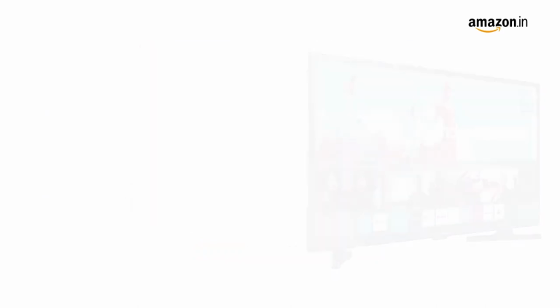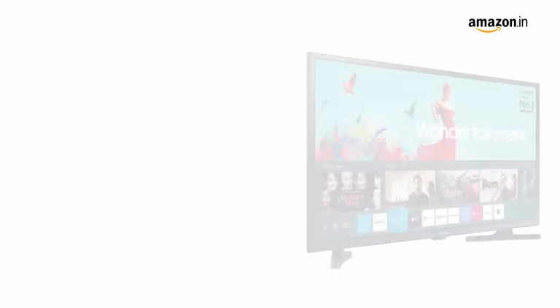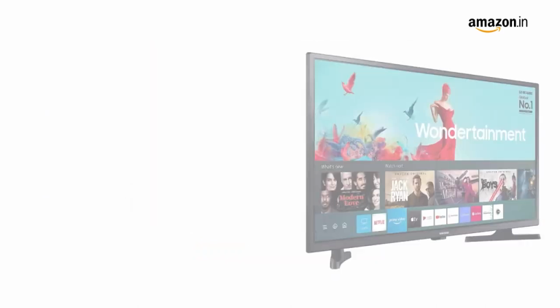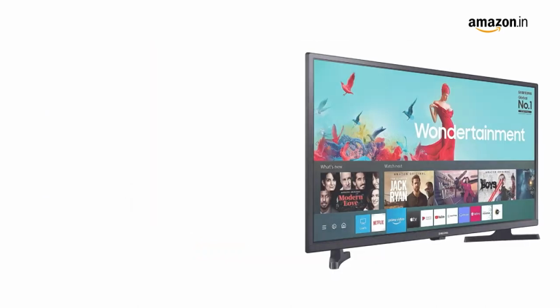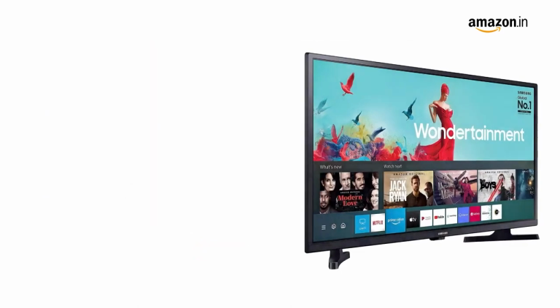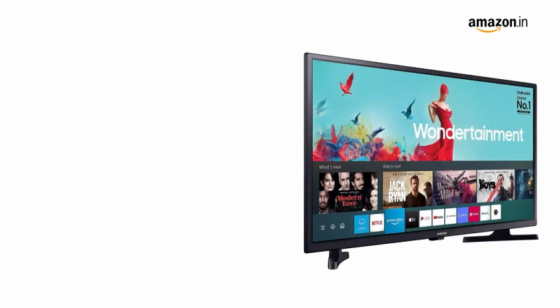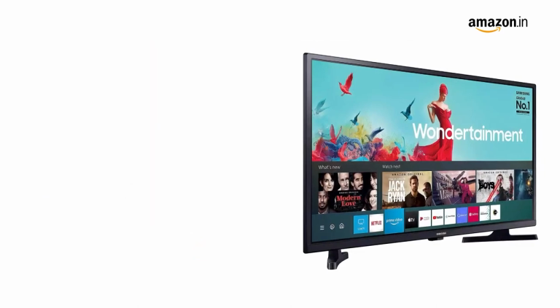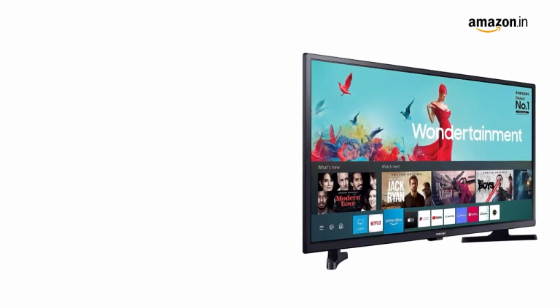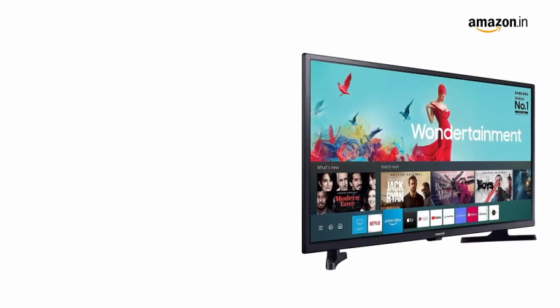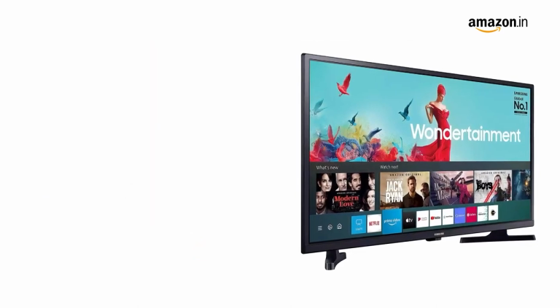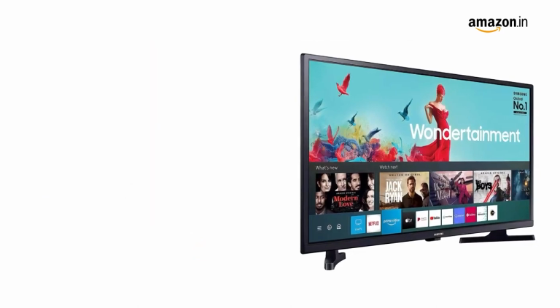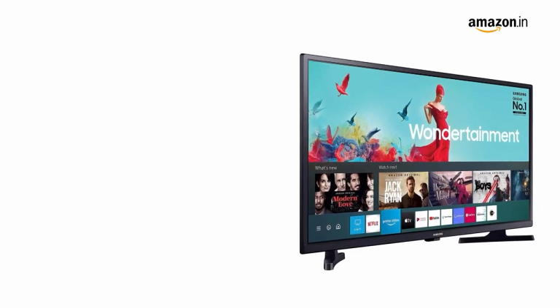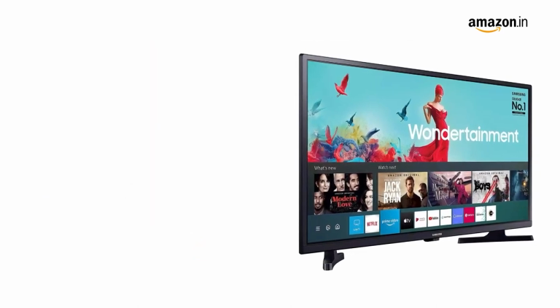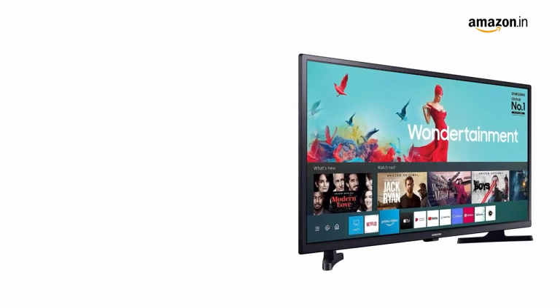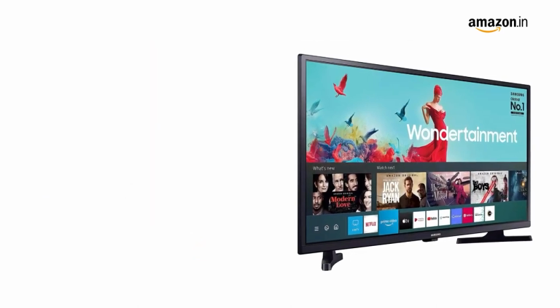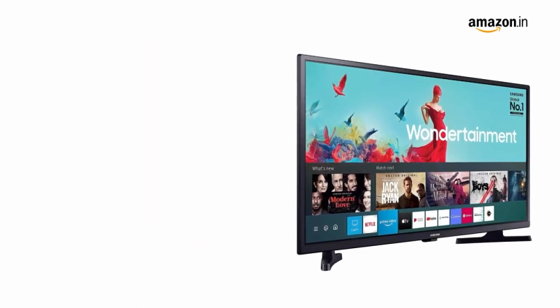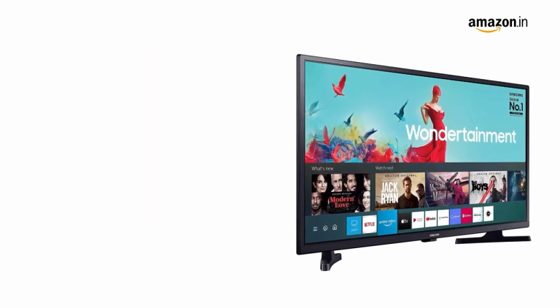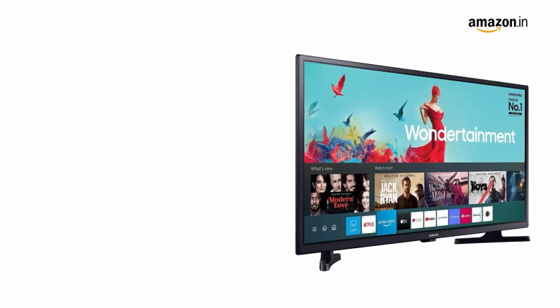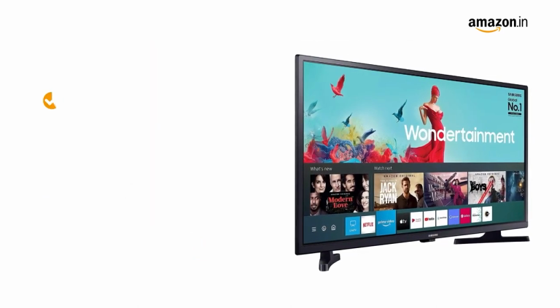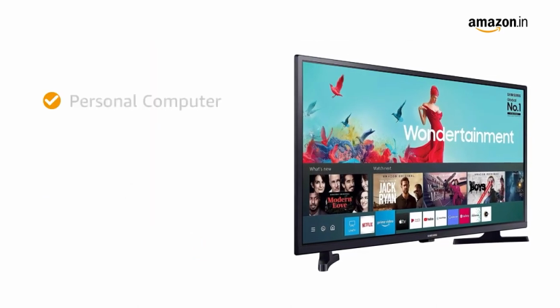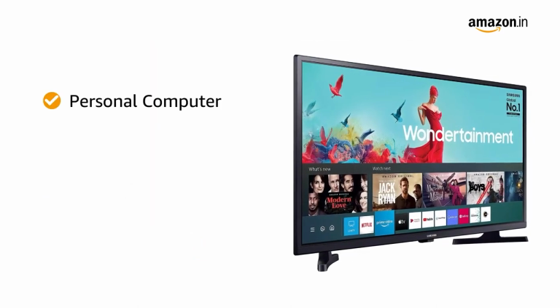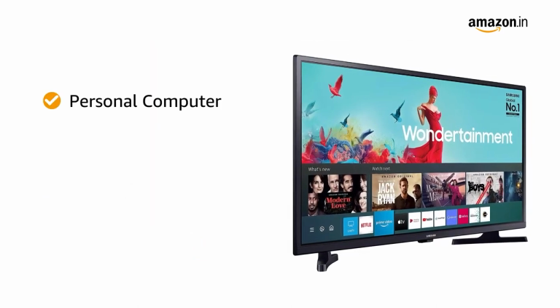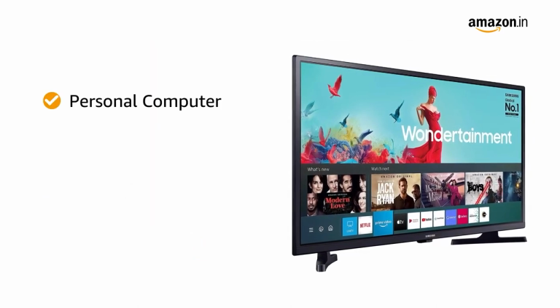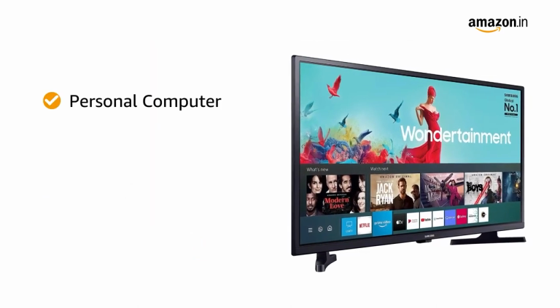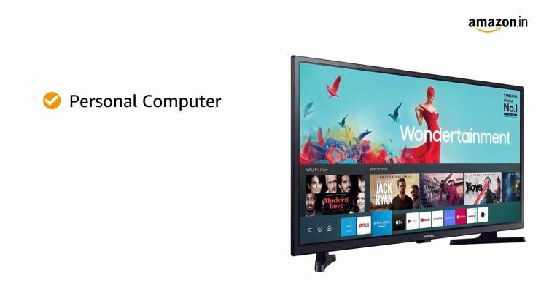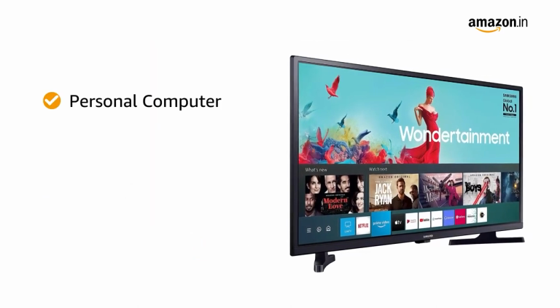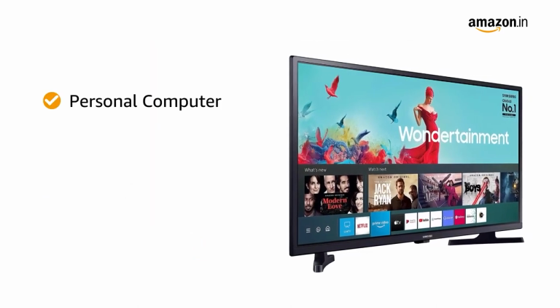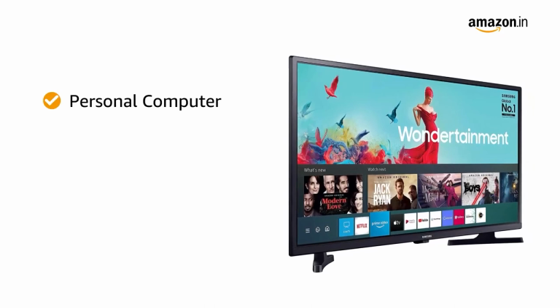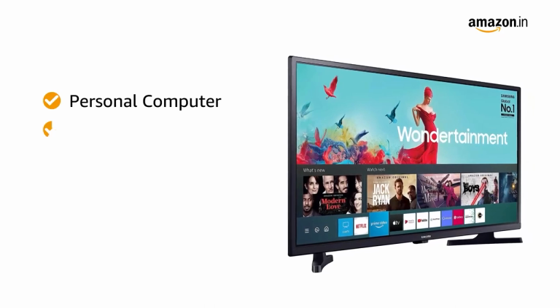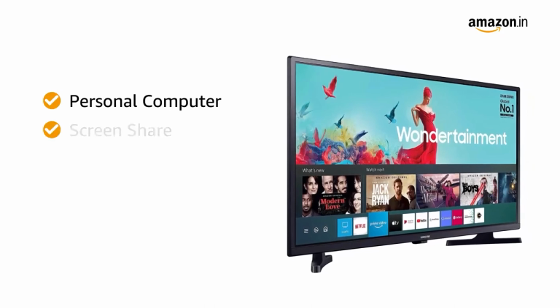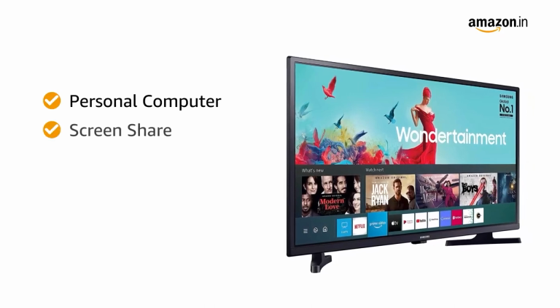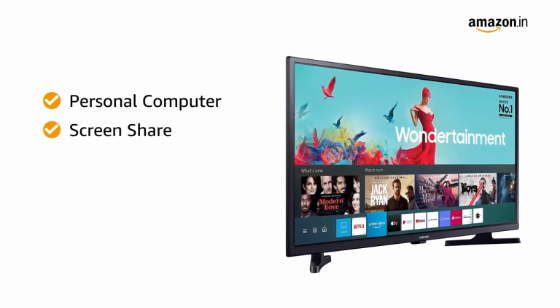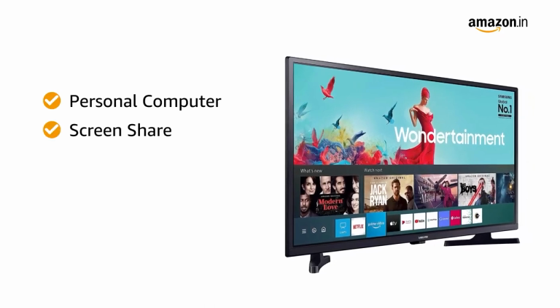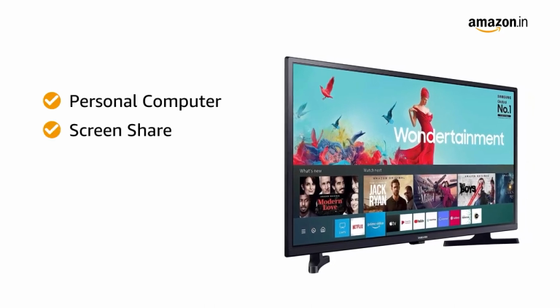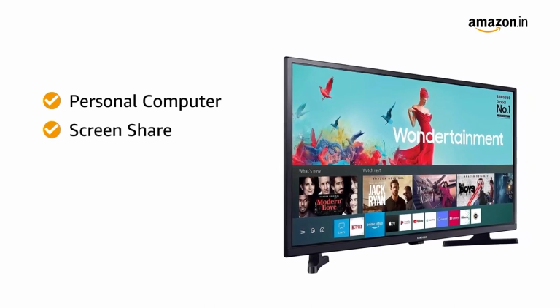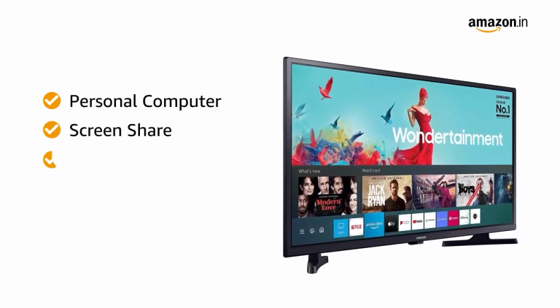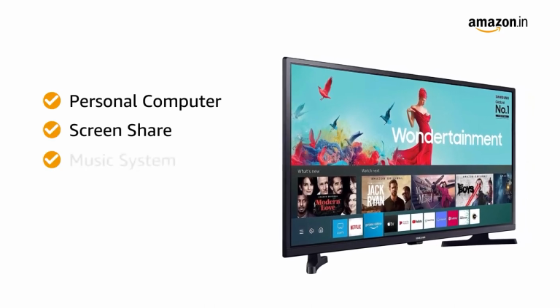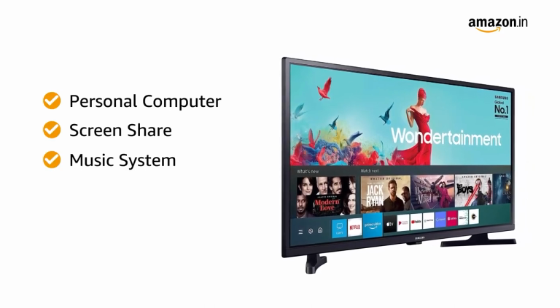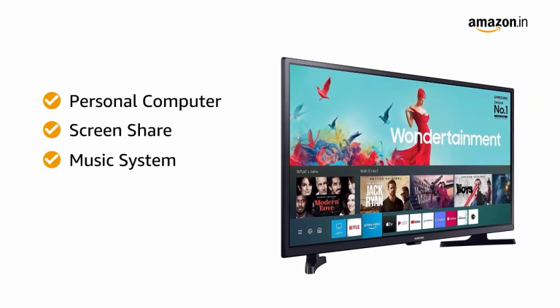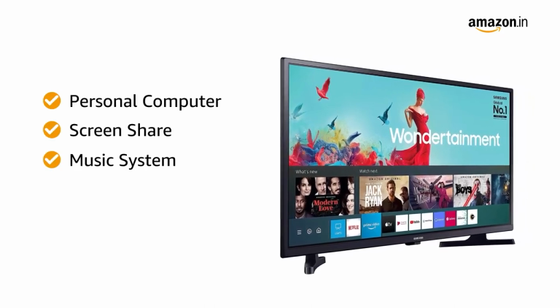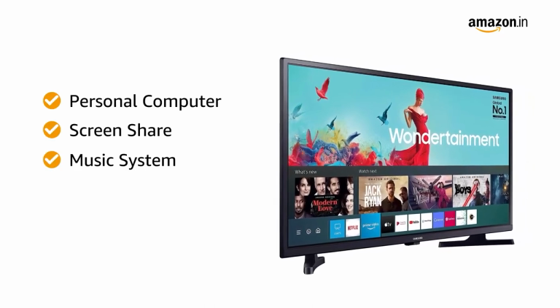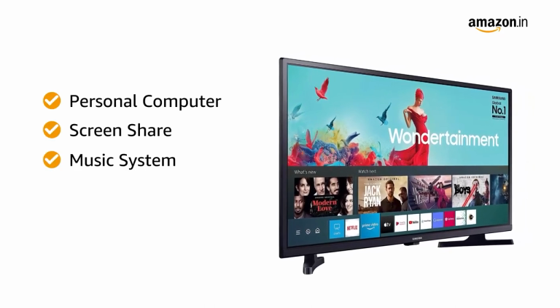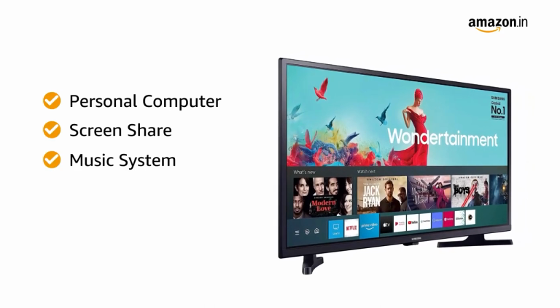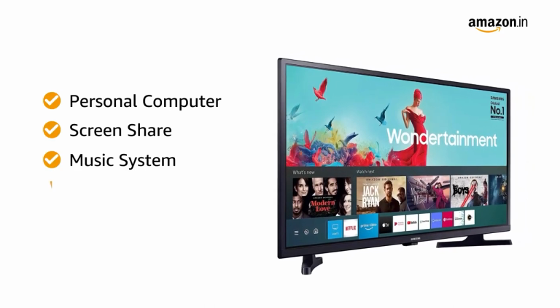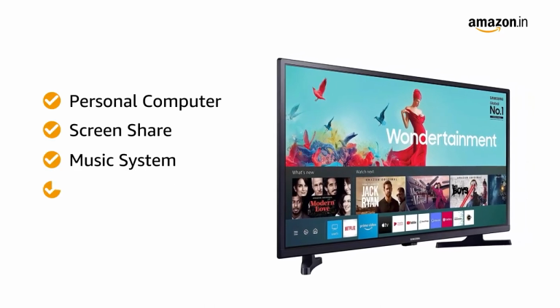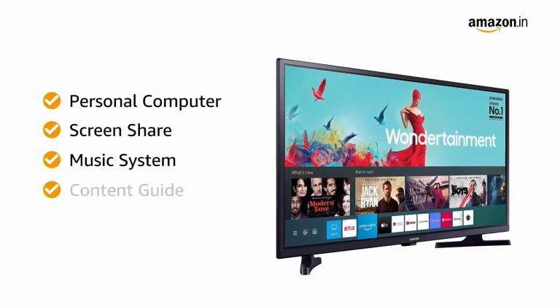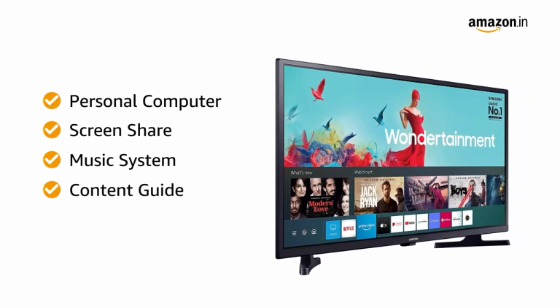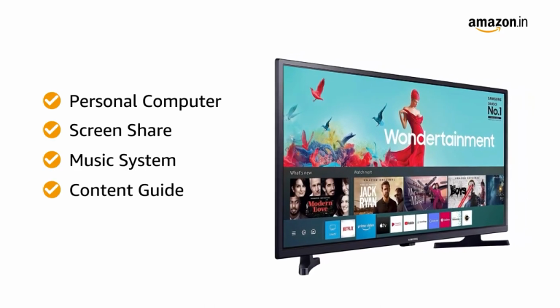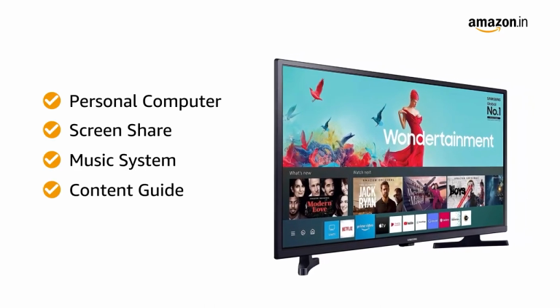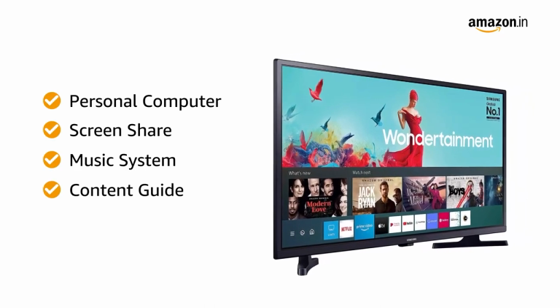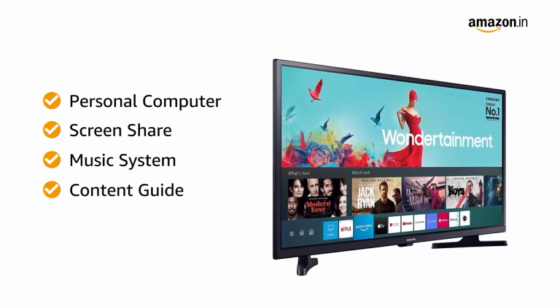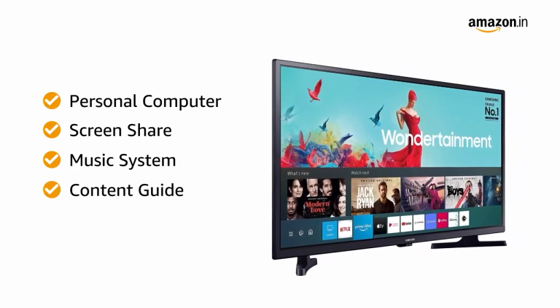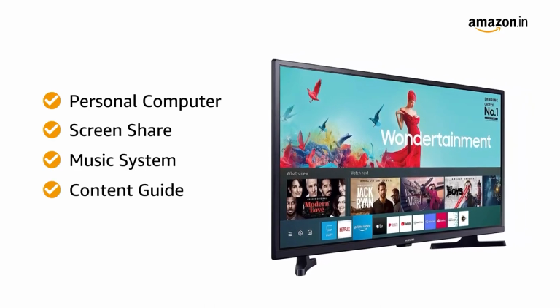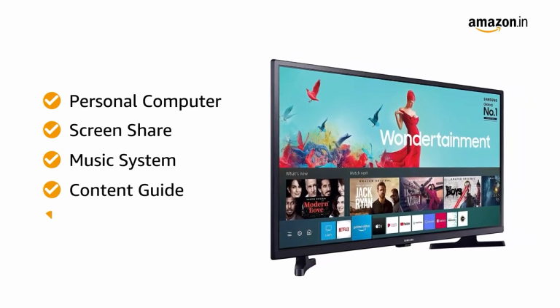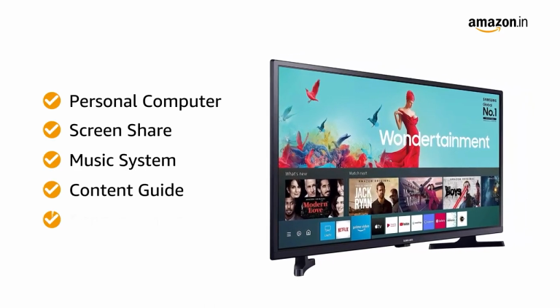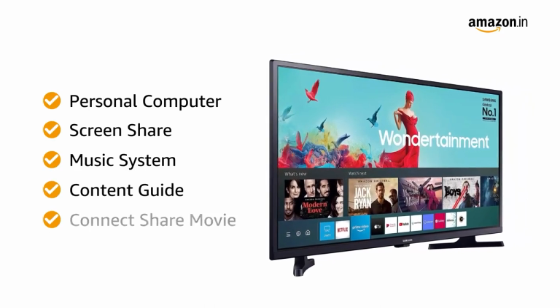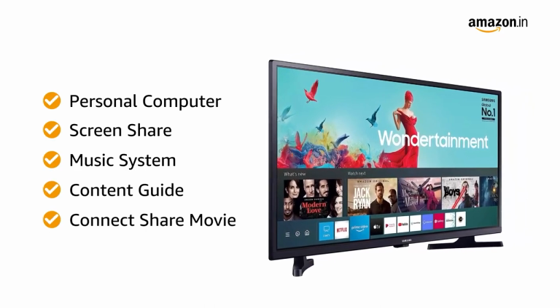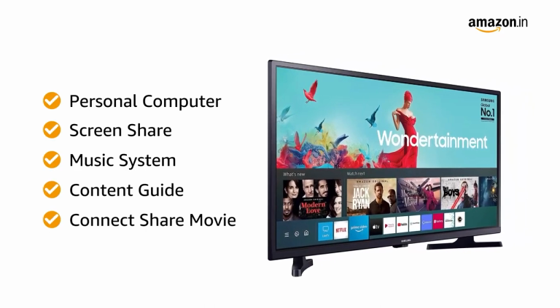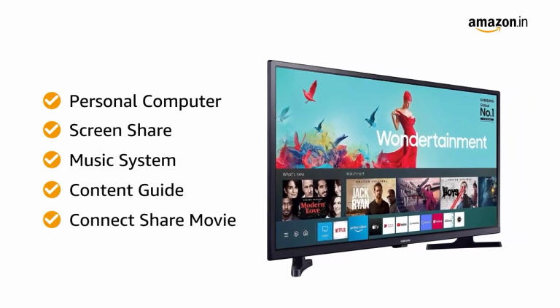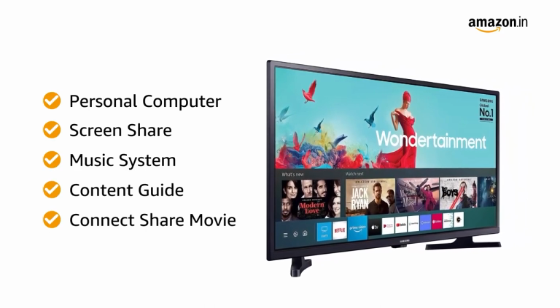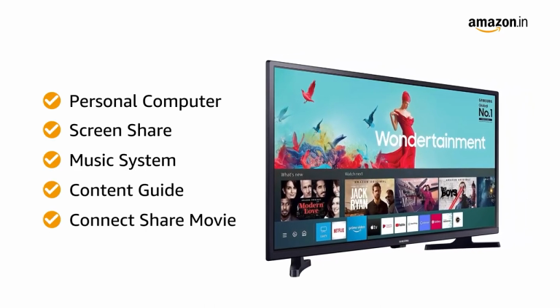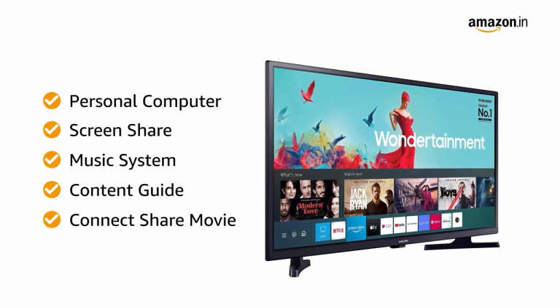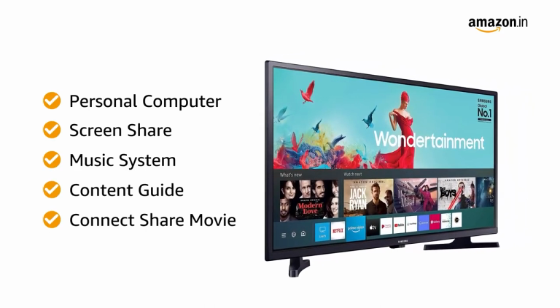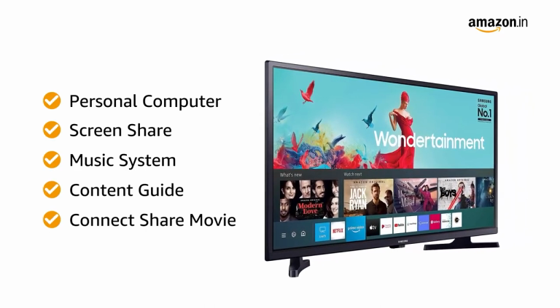This TV comes with smart features like Personal Computer, Screen Share, Music System, Content Guide, and Connect Share Movie.